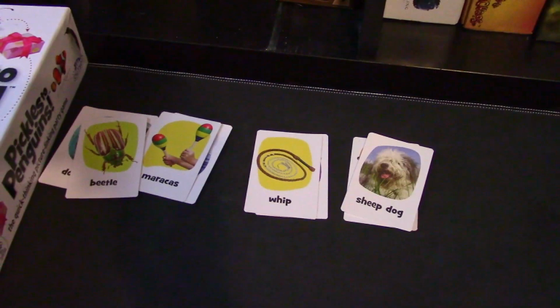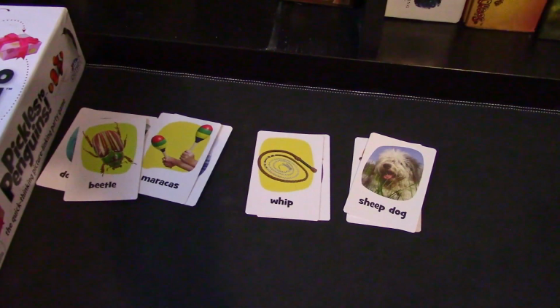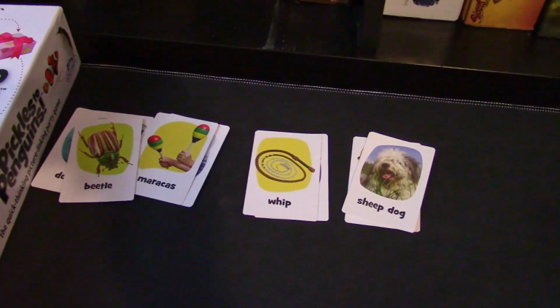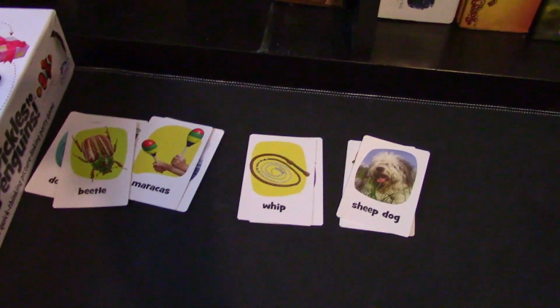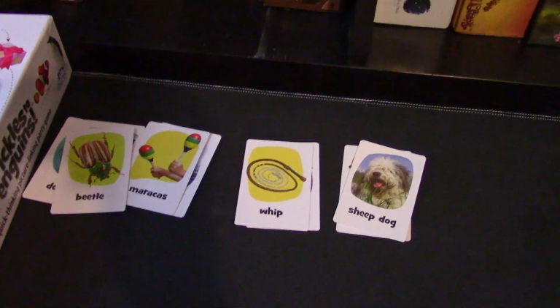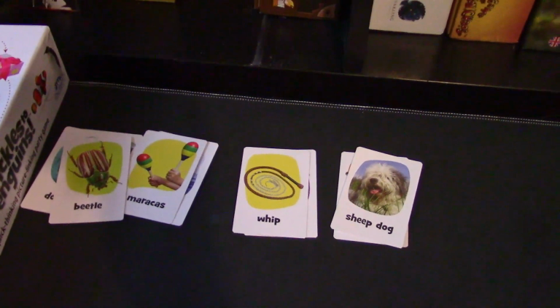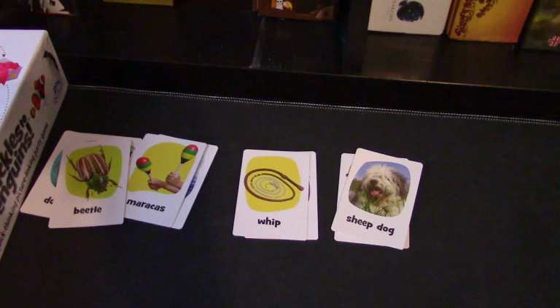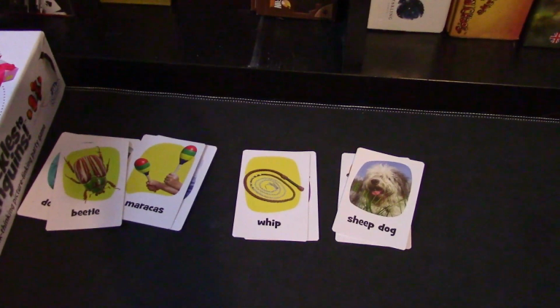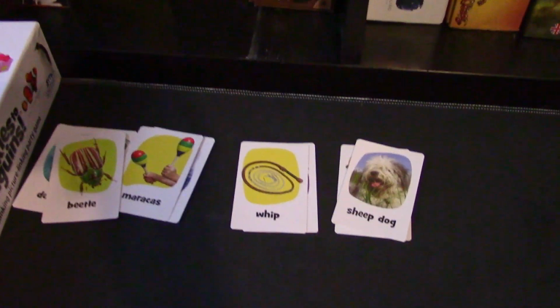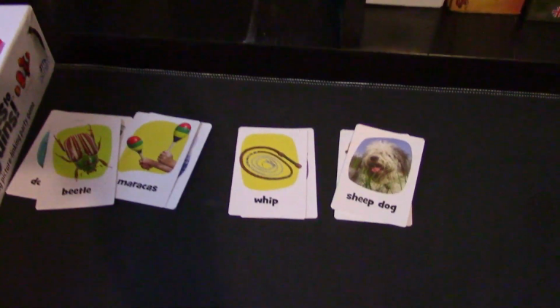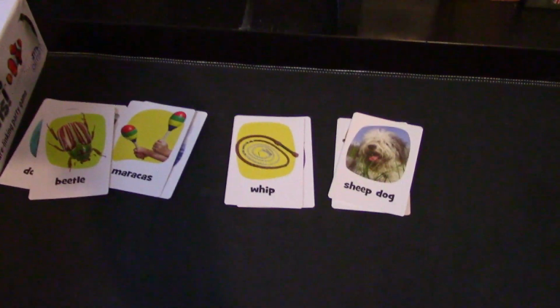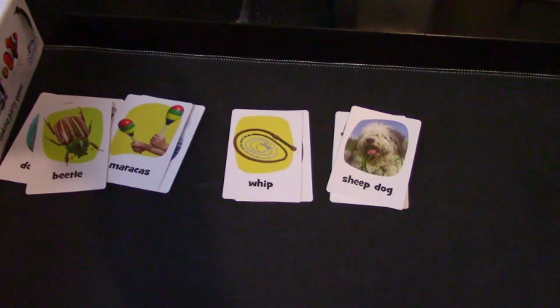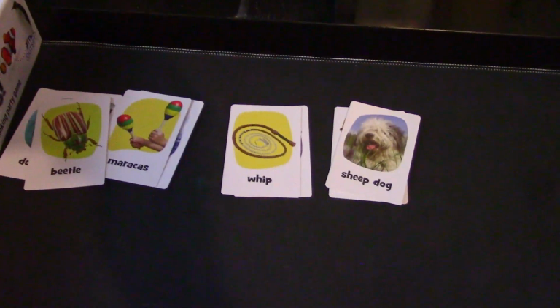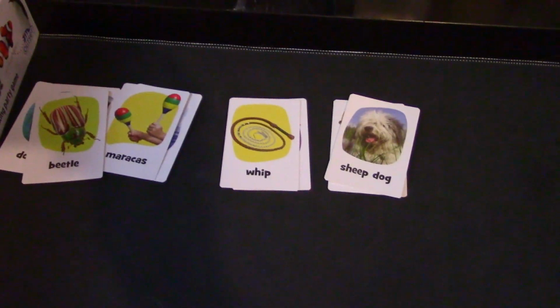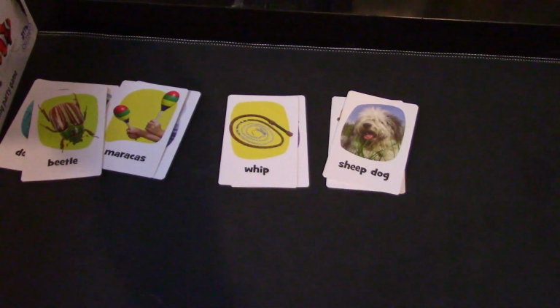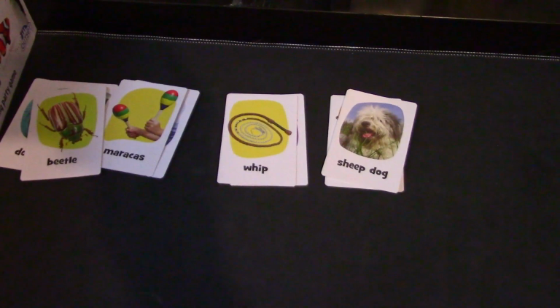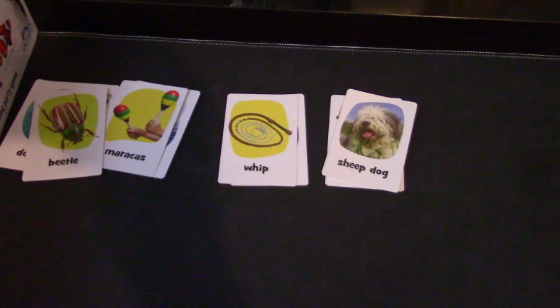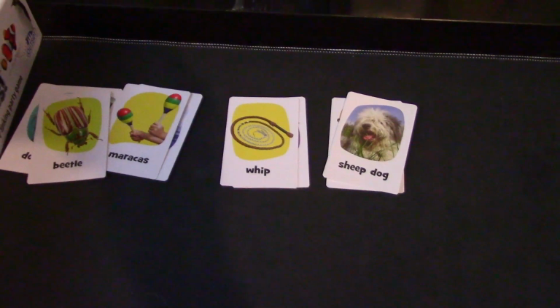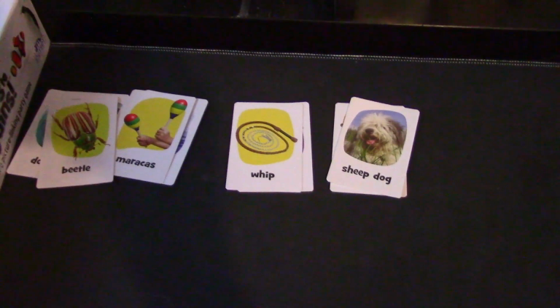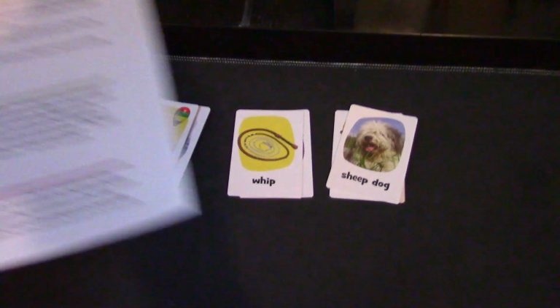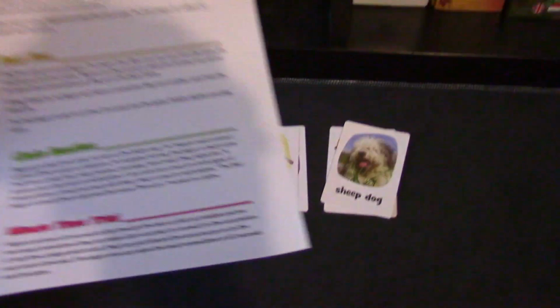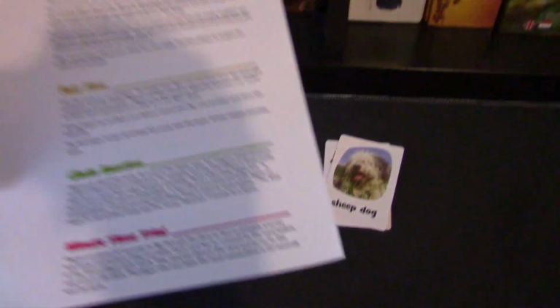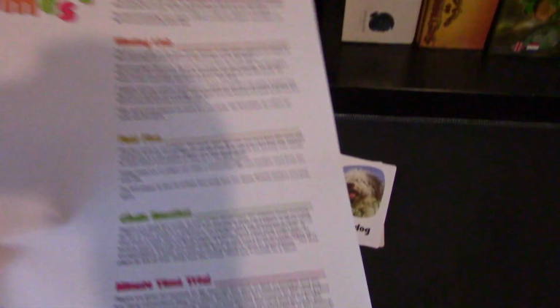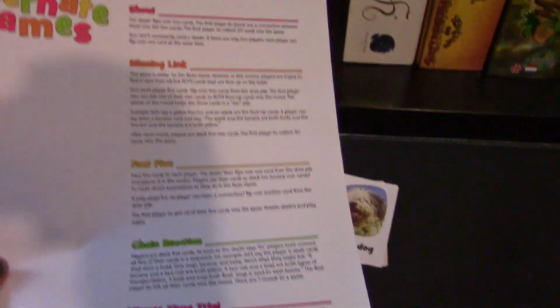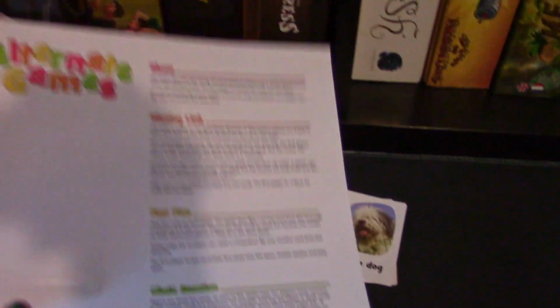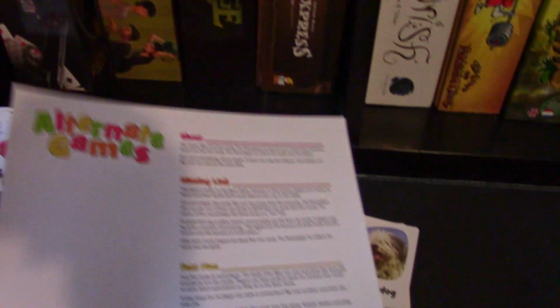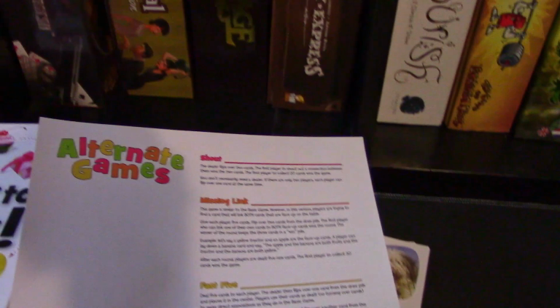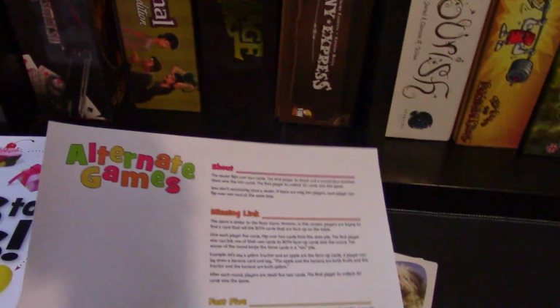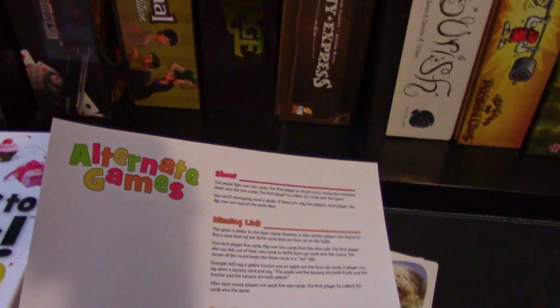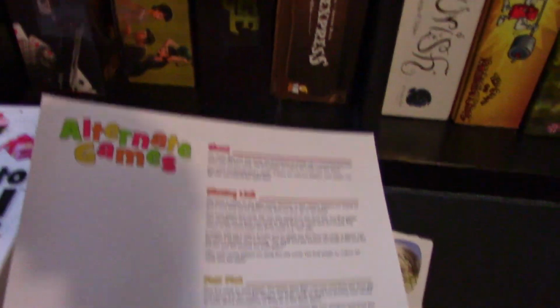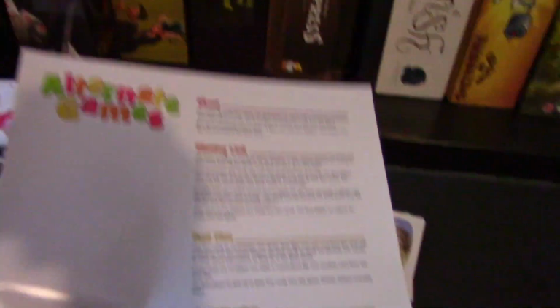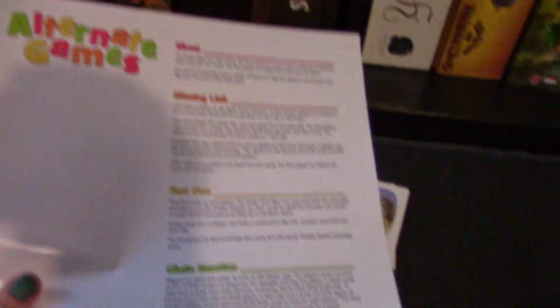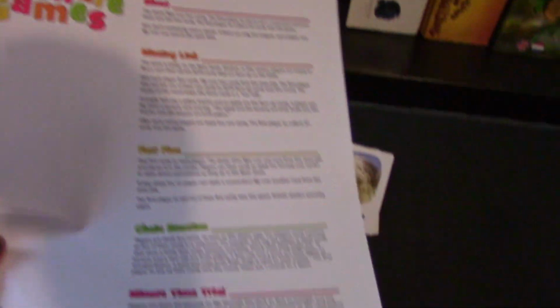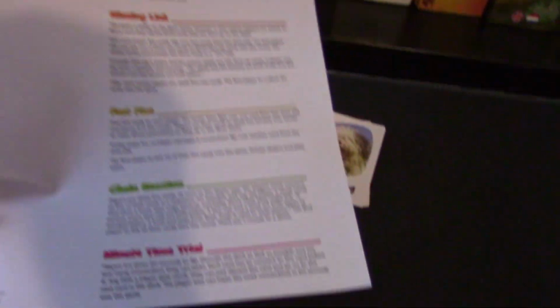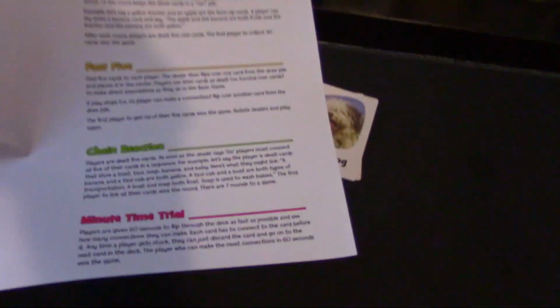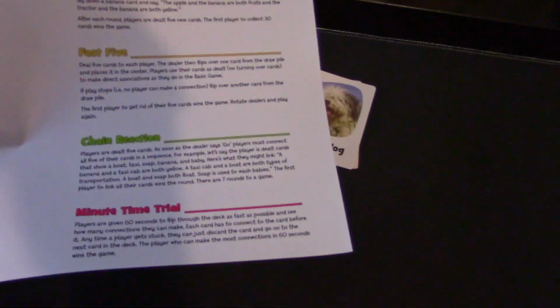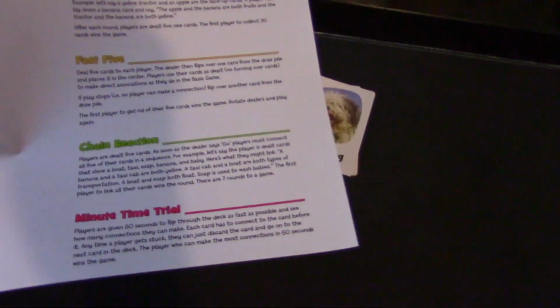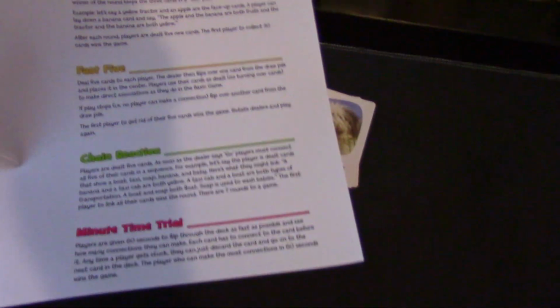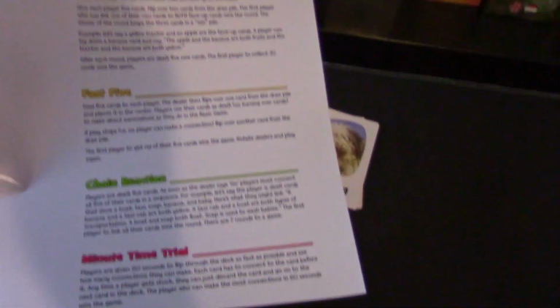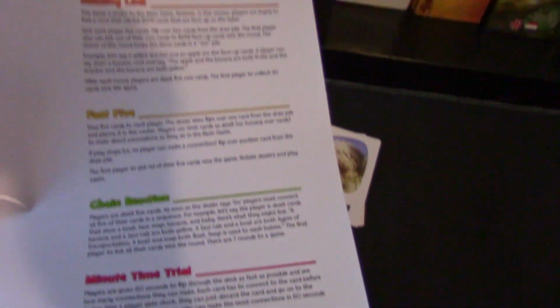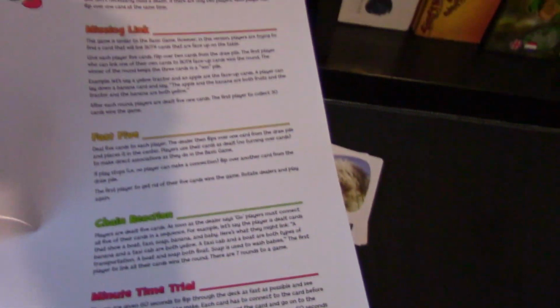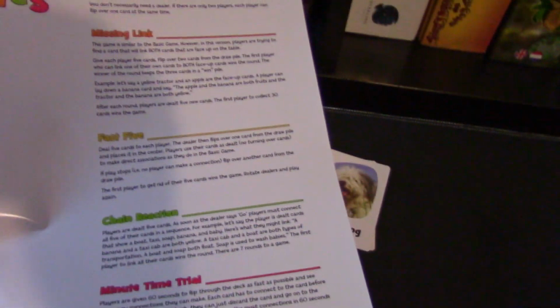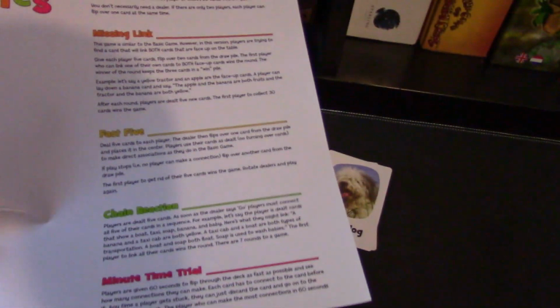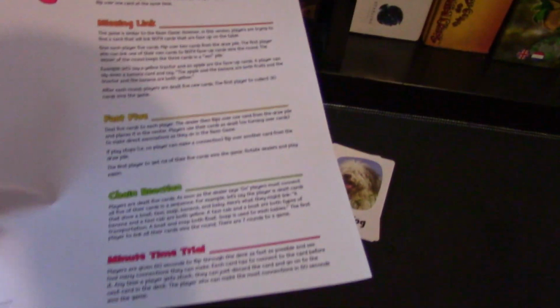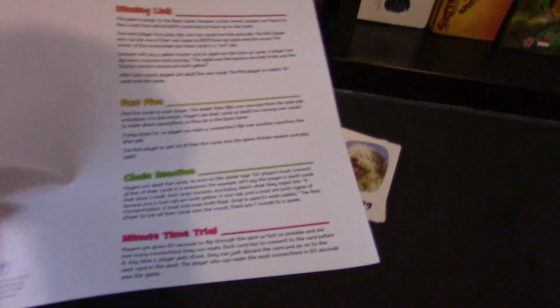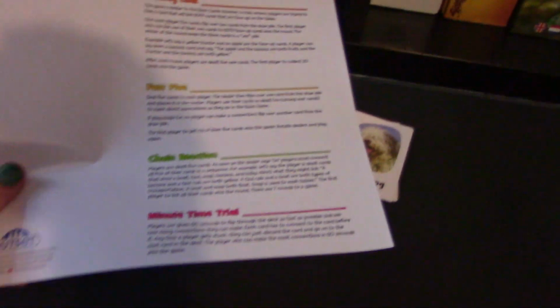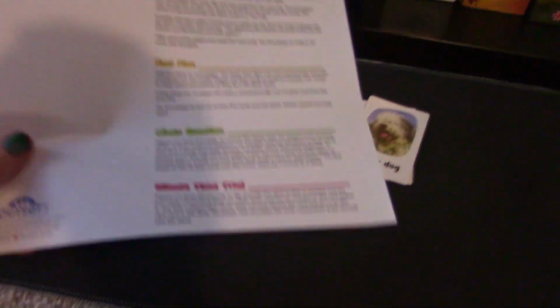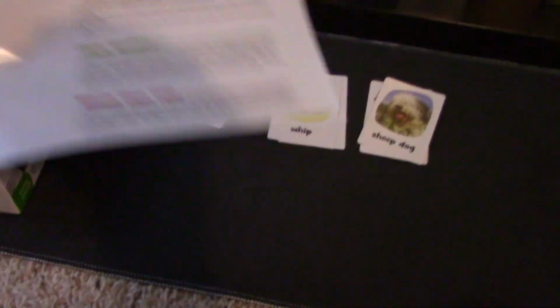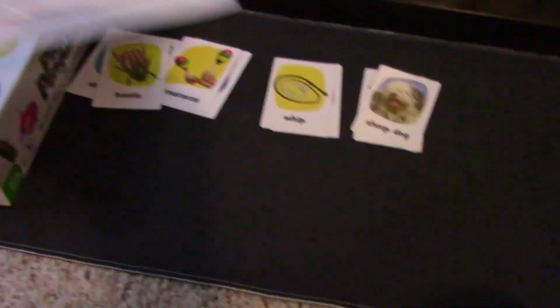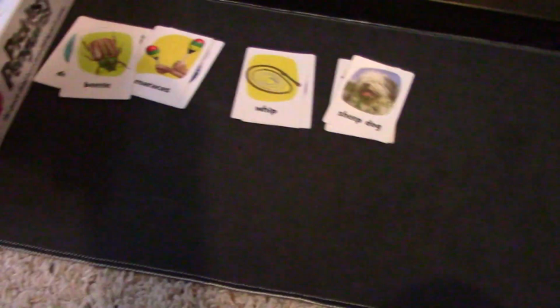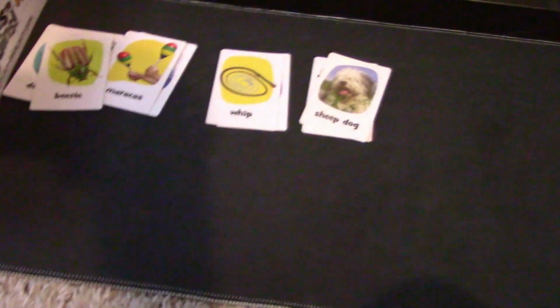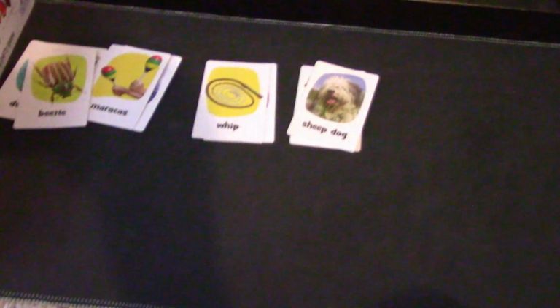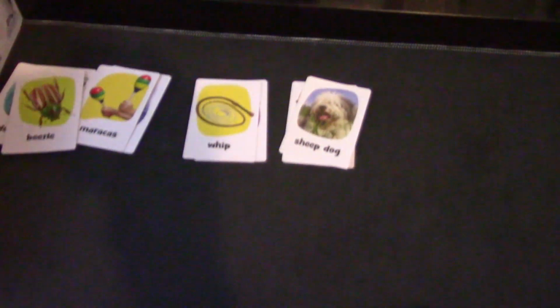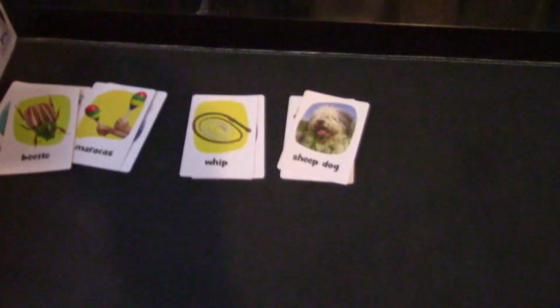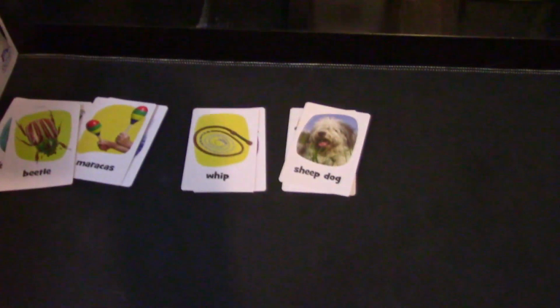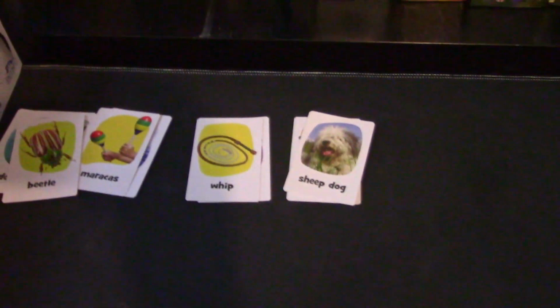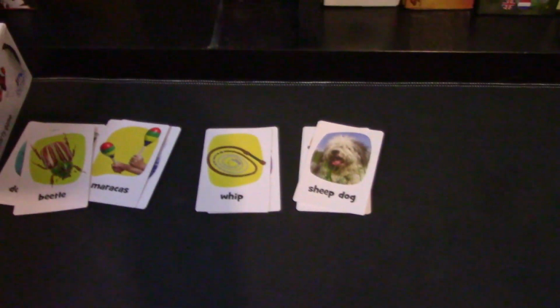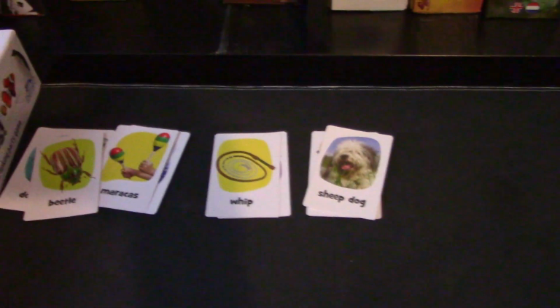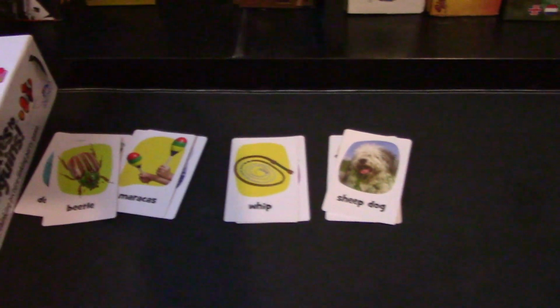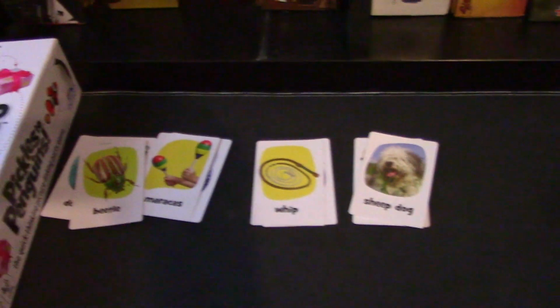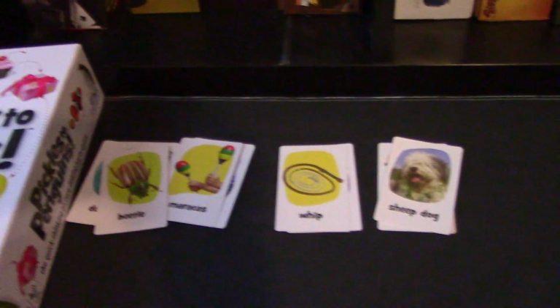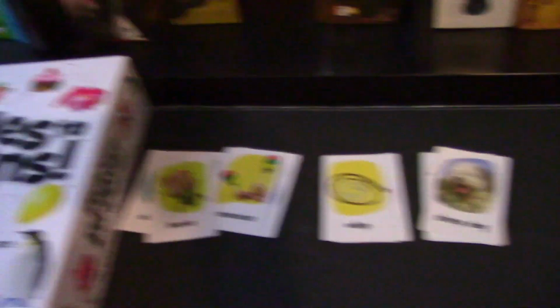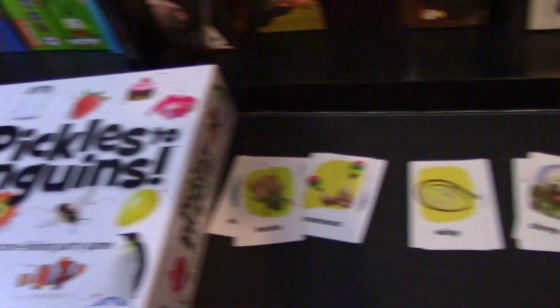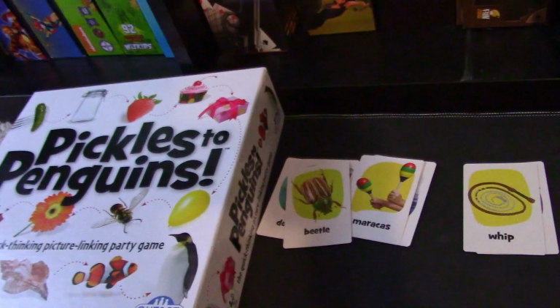You can play multiple rounds if you want. You can play alternate game styles that they have here, which I'm not going to go over. But that is the basics of this game.